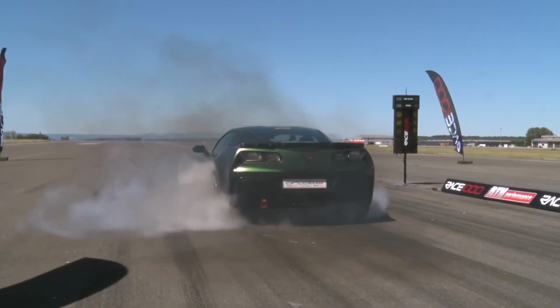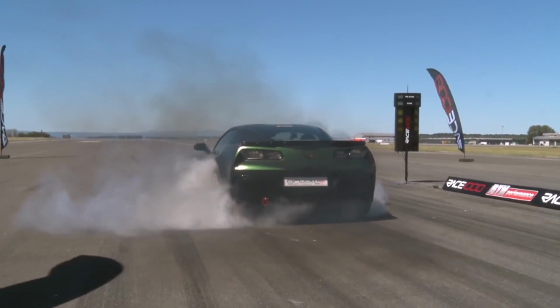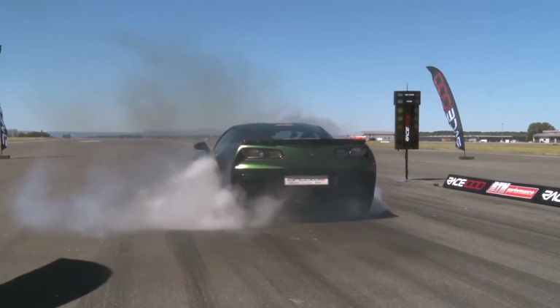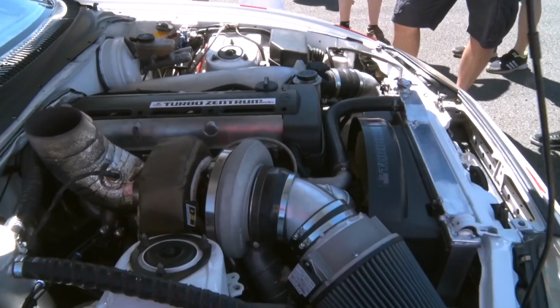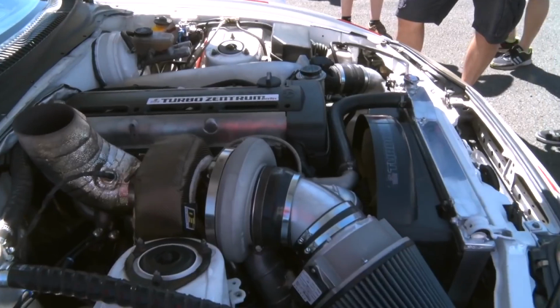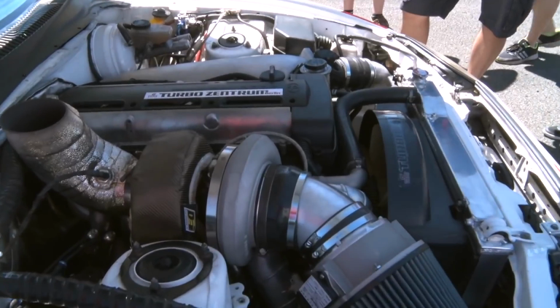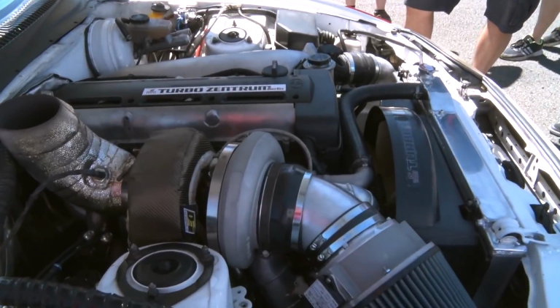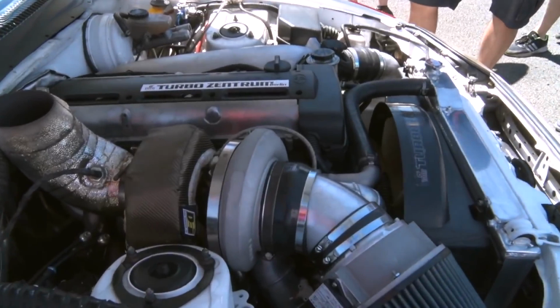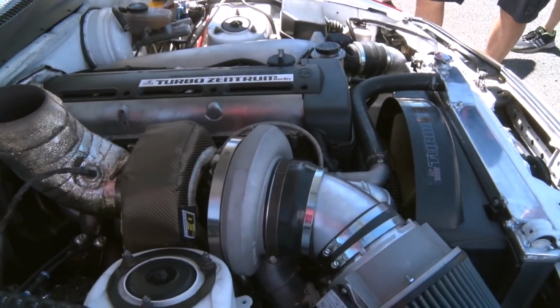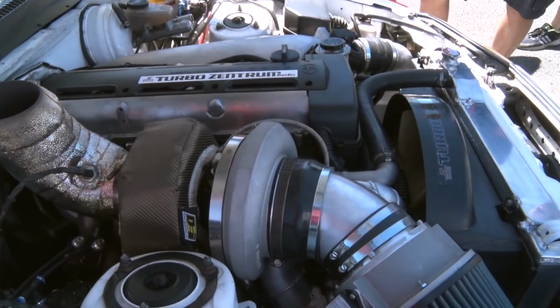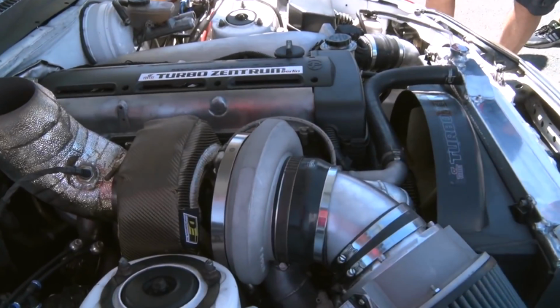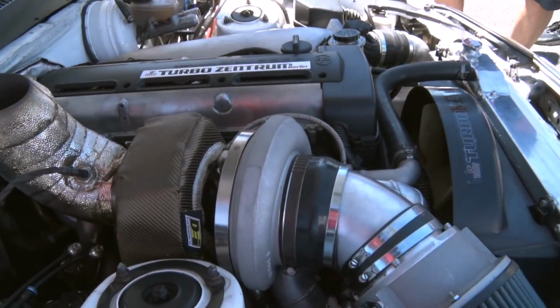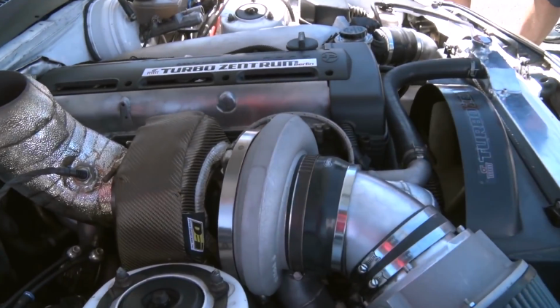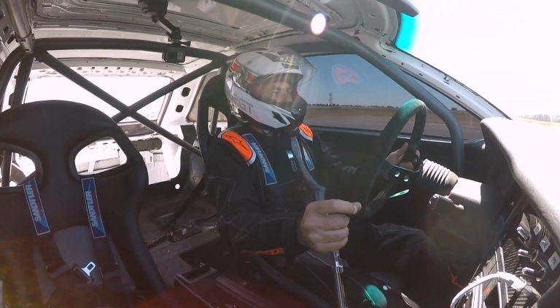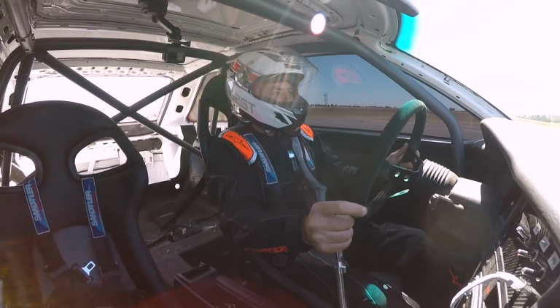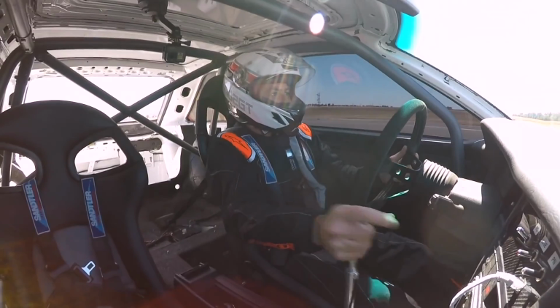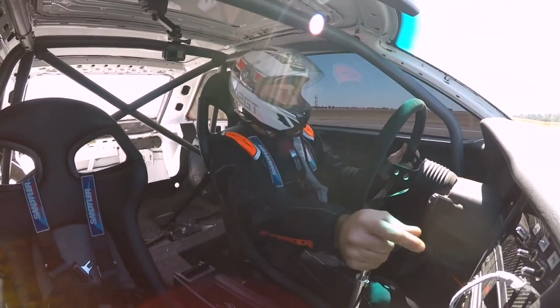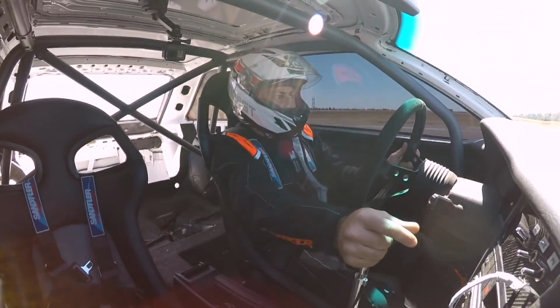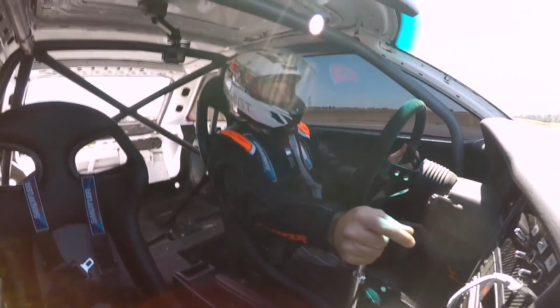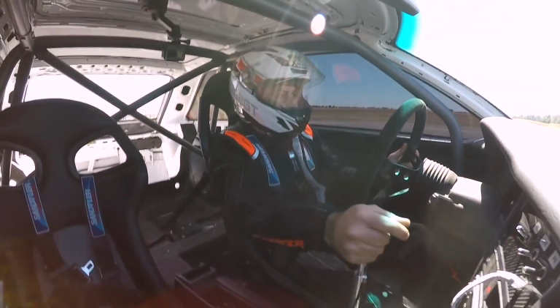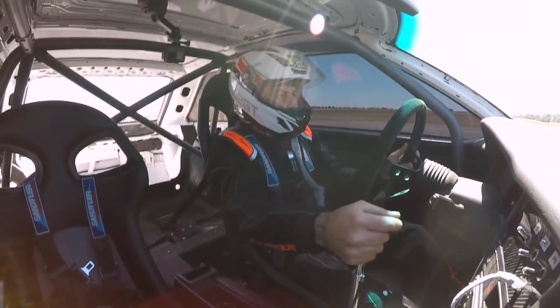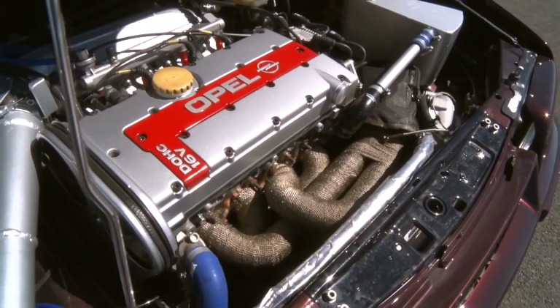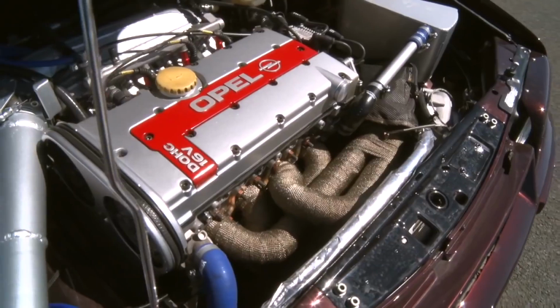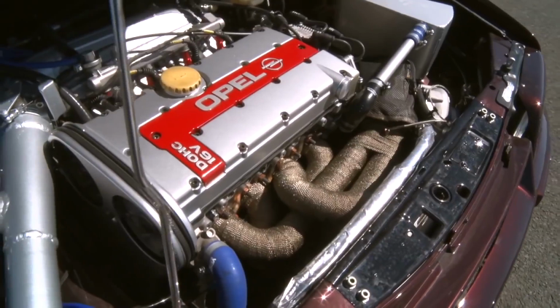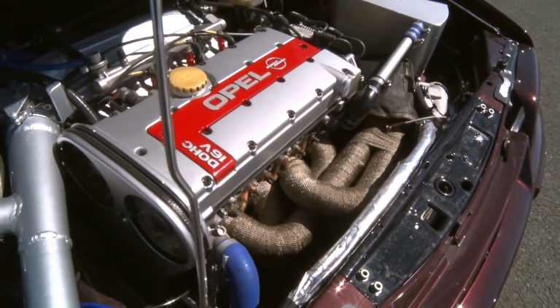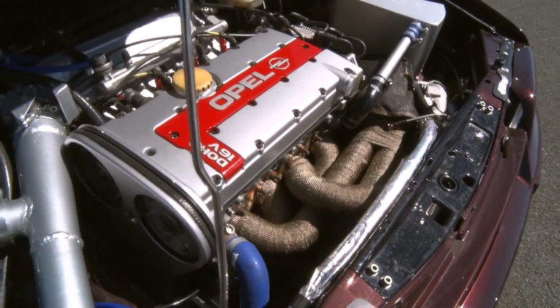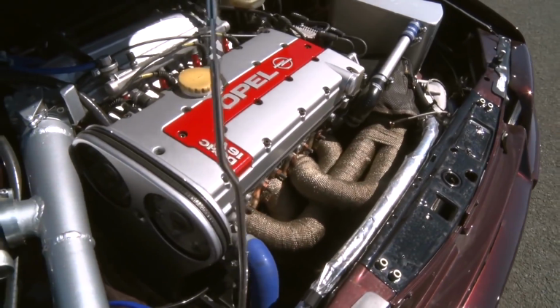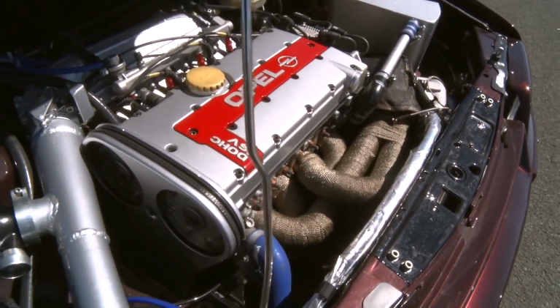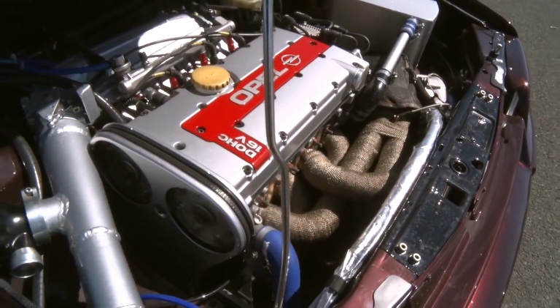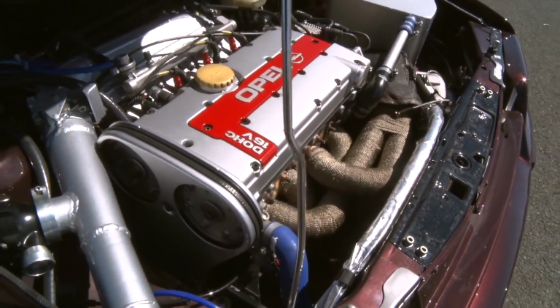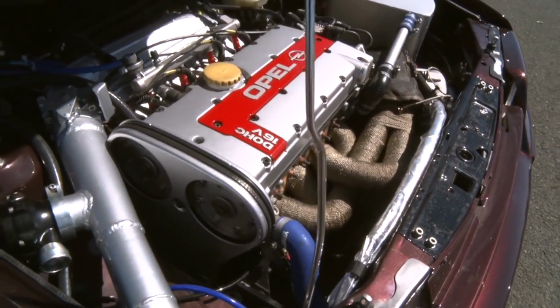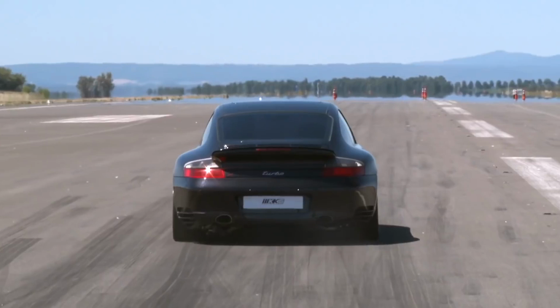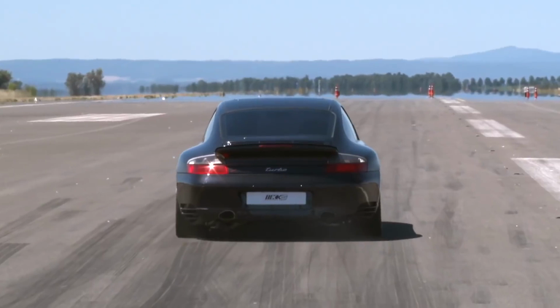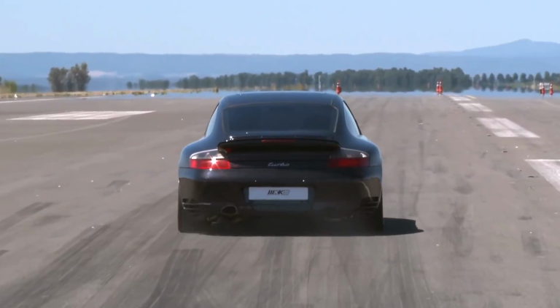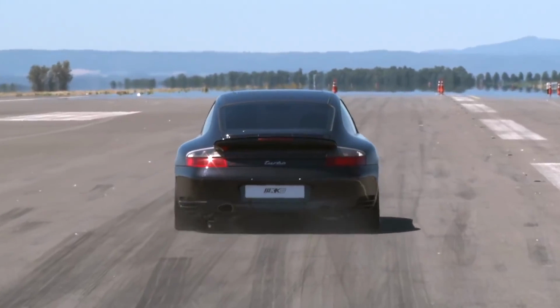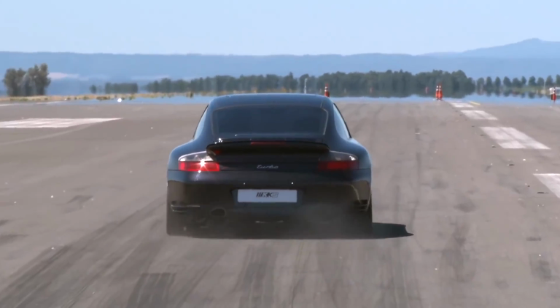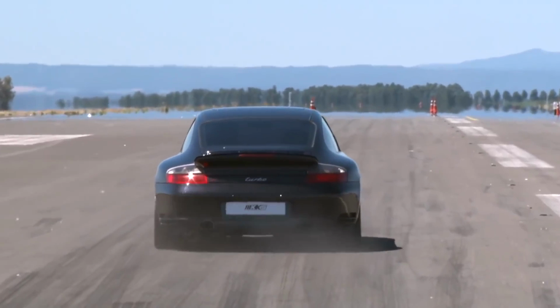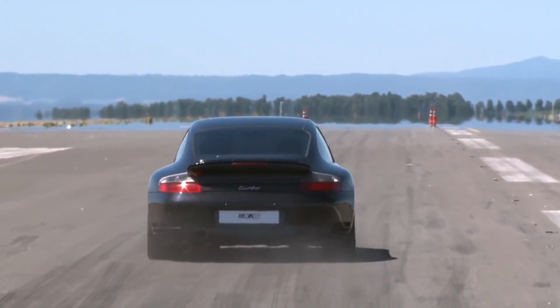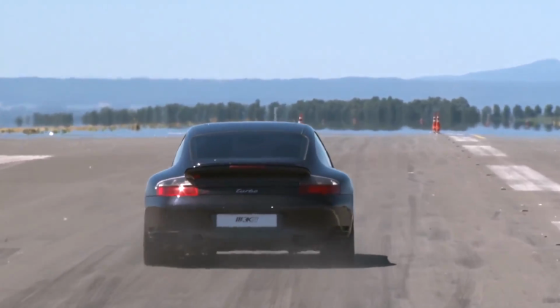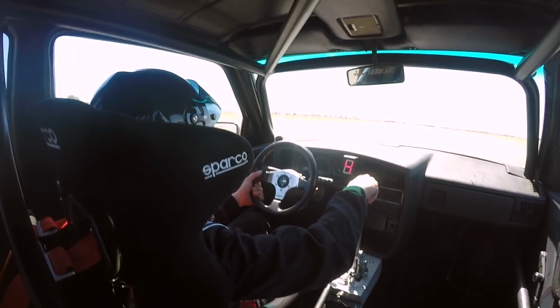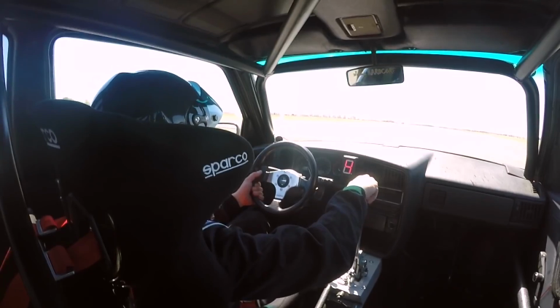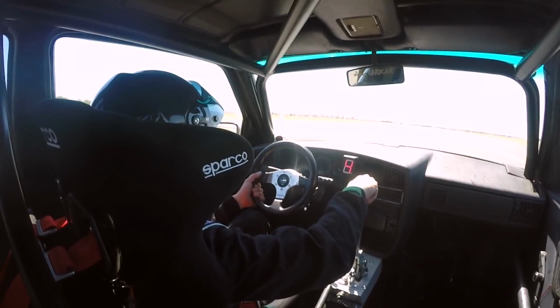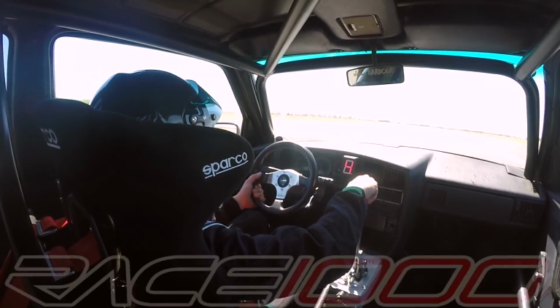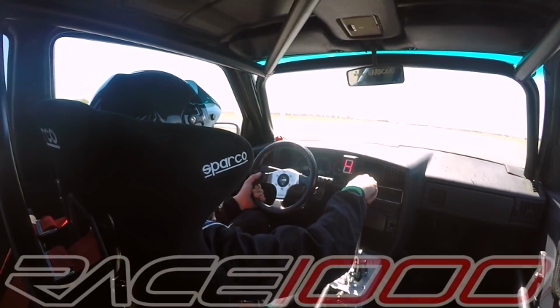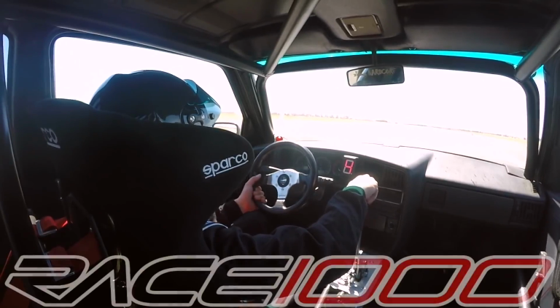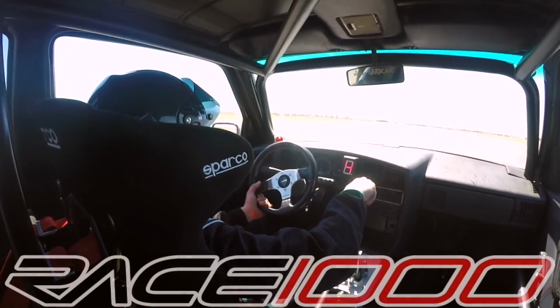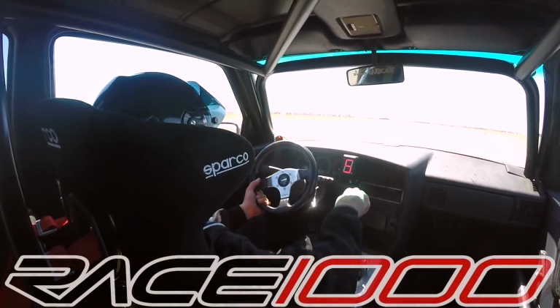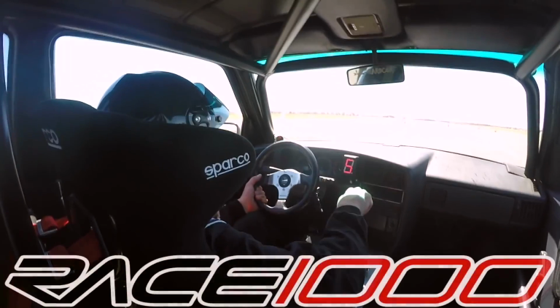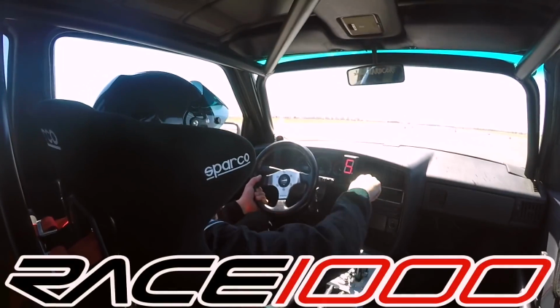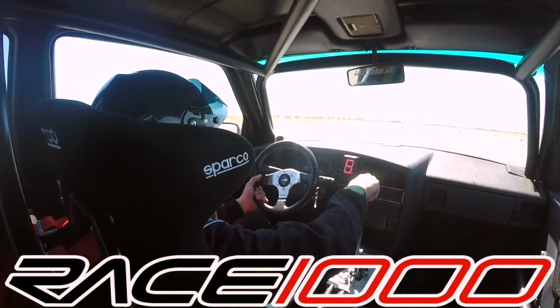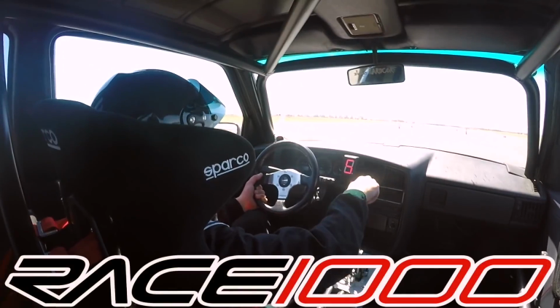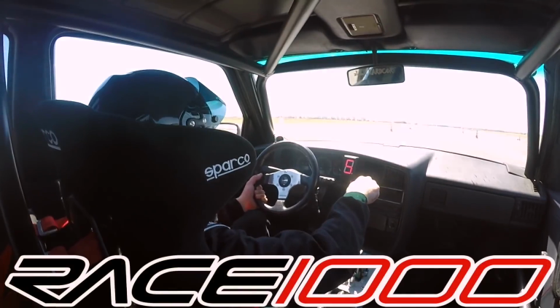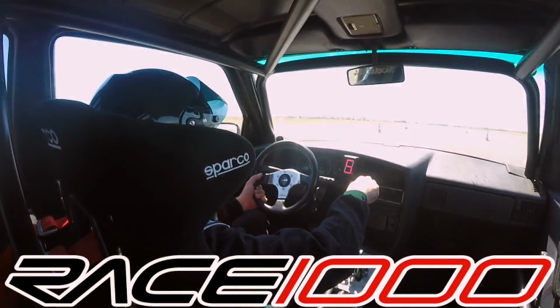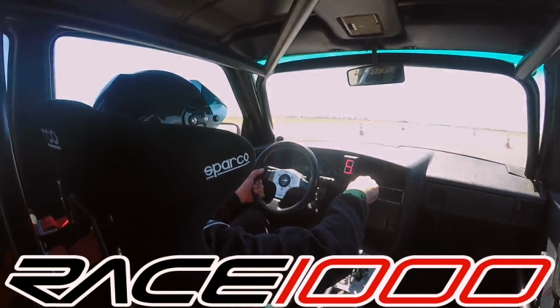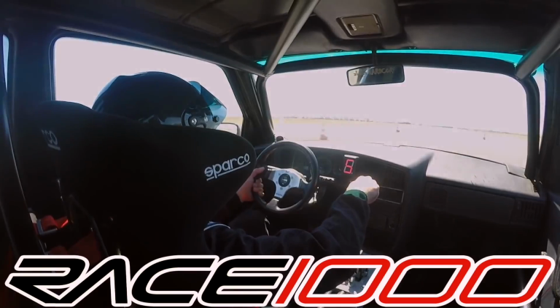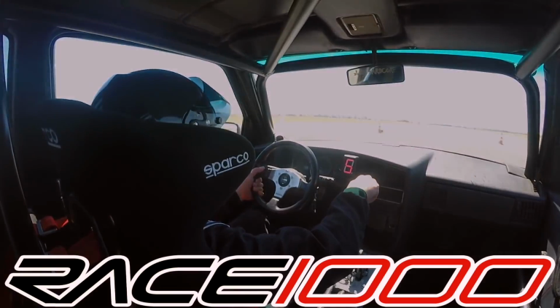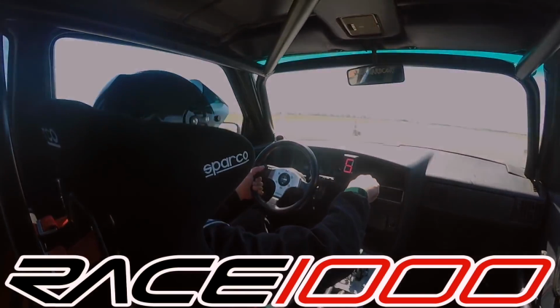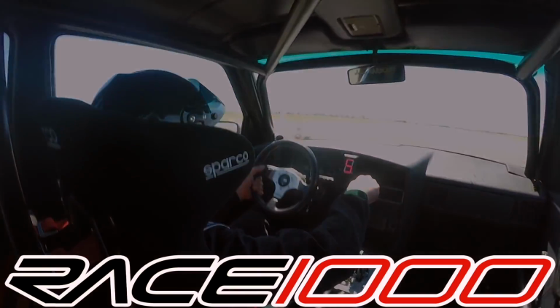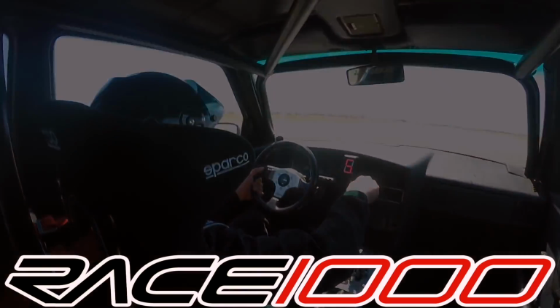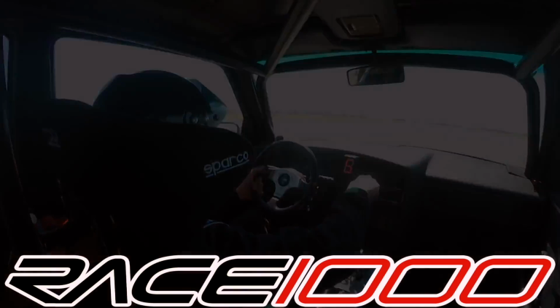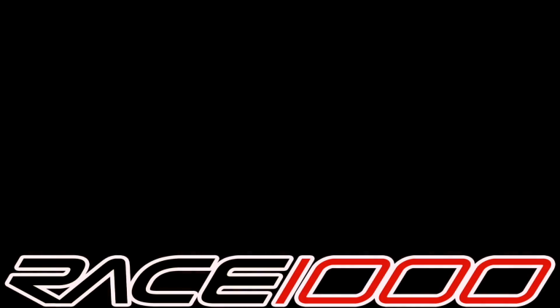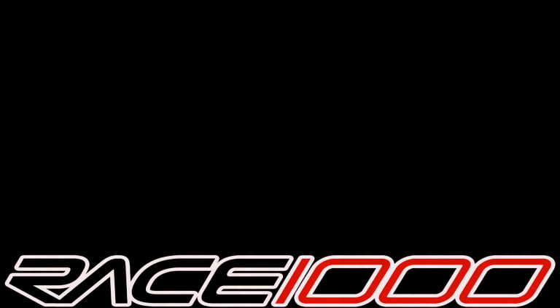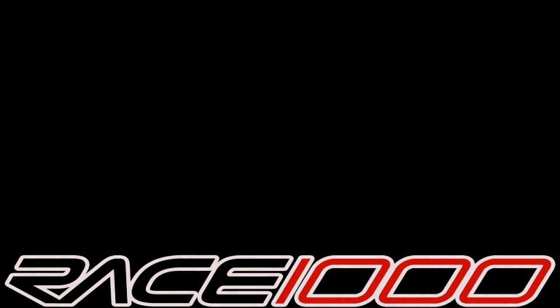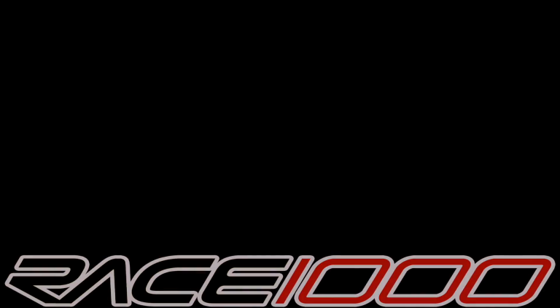Welcome back to the 1320 video German series. For our sixth installment we find ourselves in Kochsted, Germany for the Race 1000 half mile.